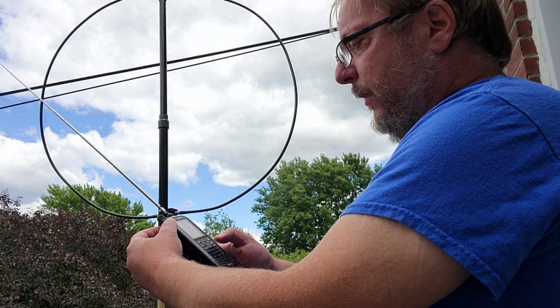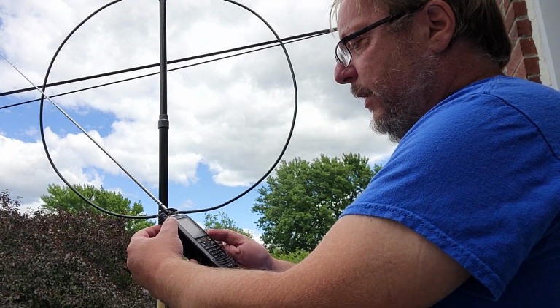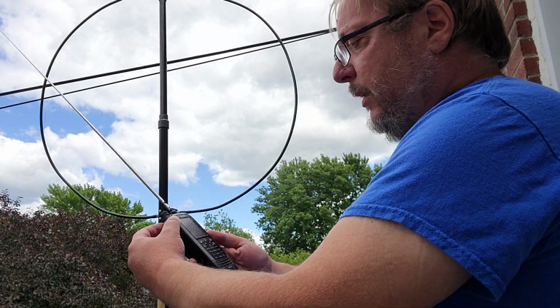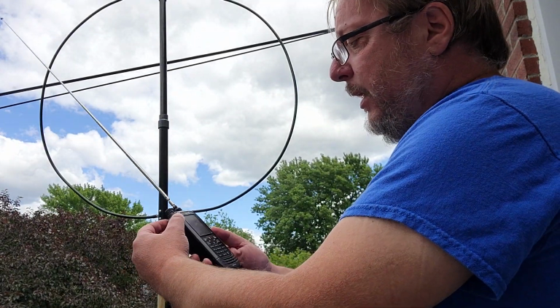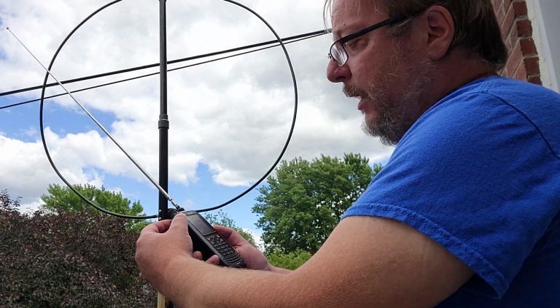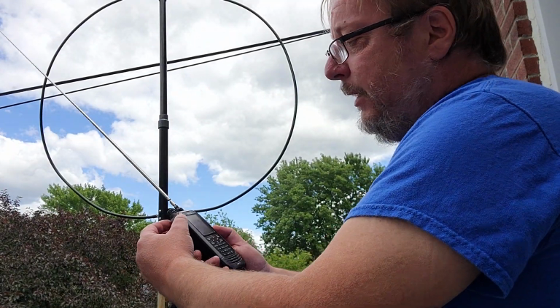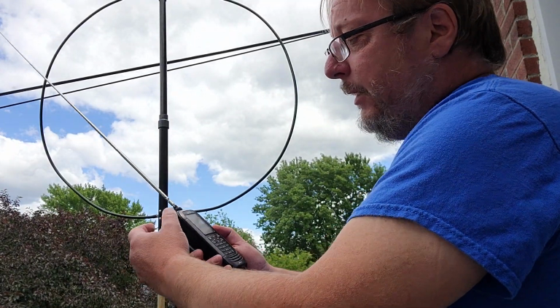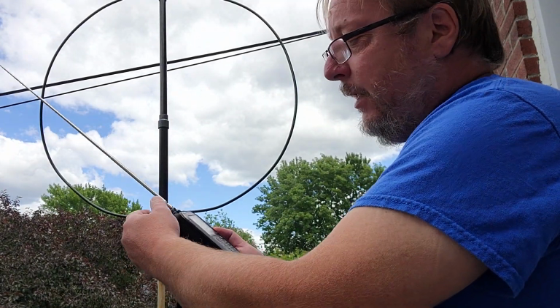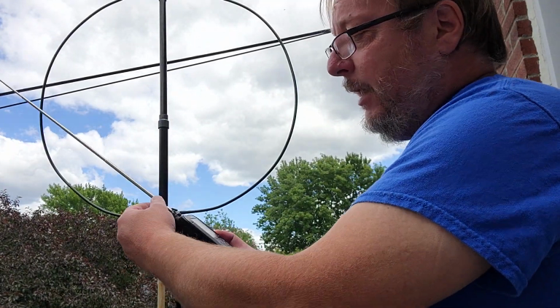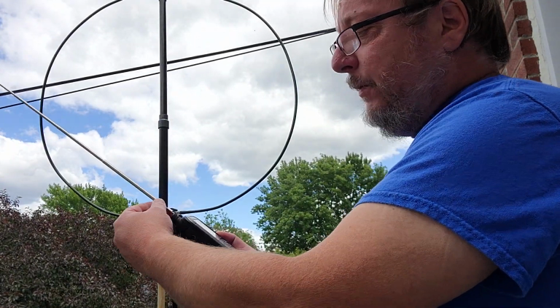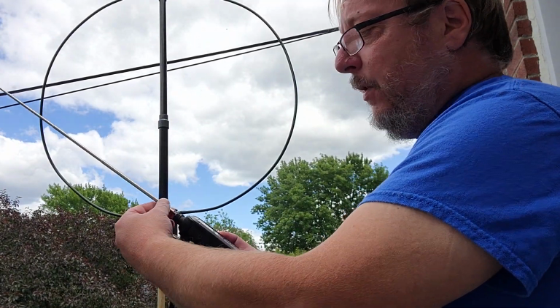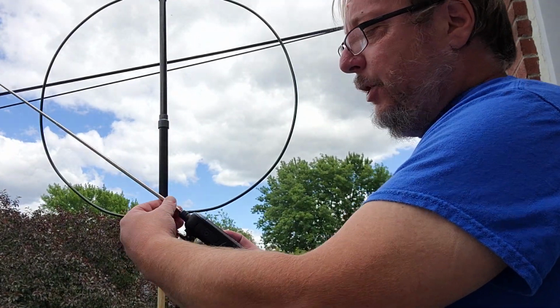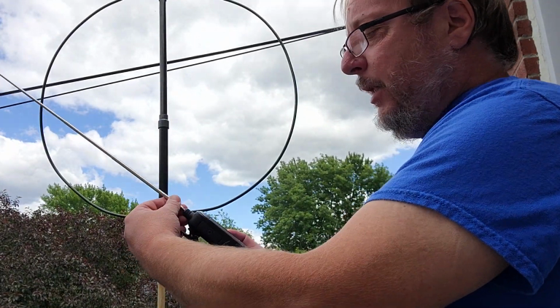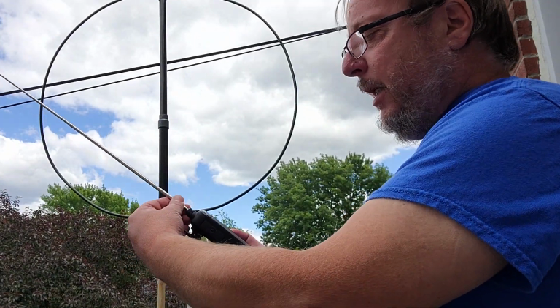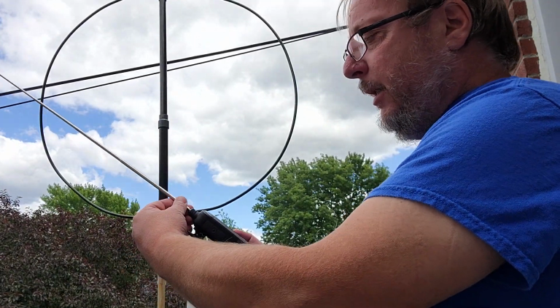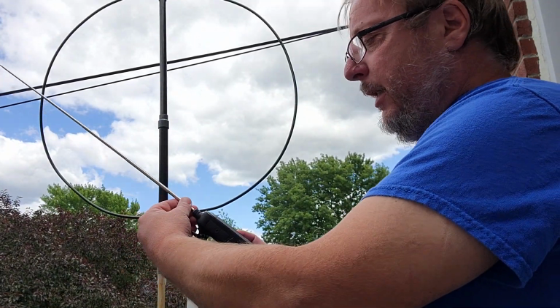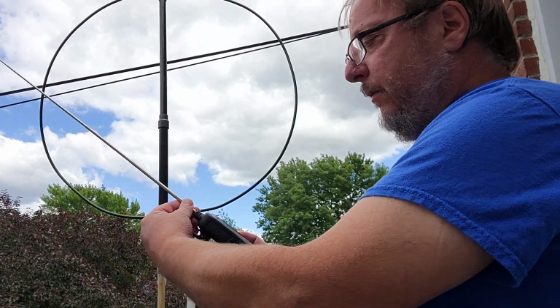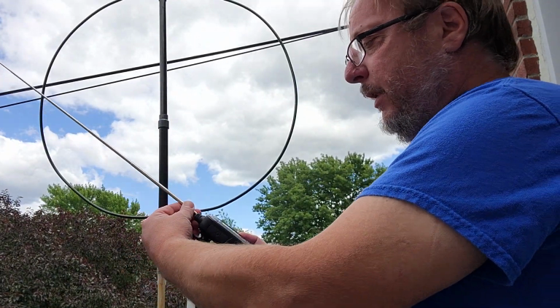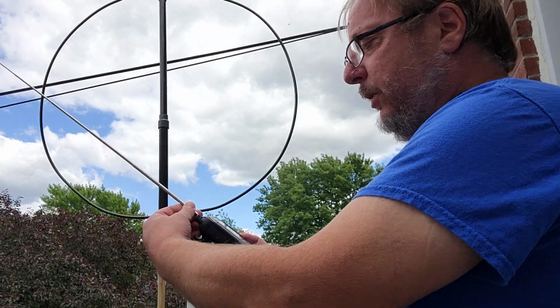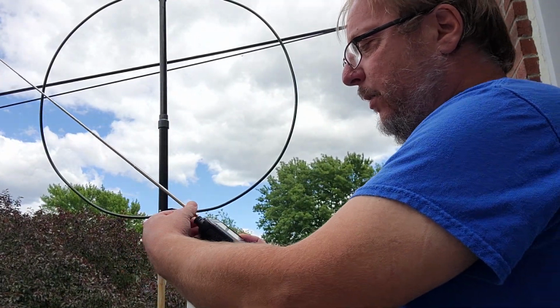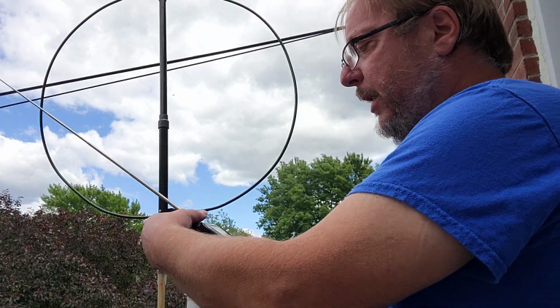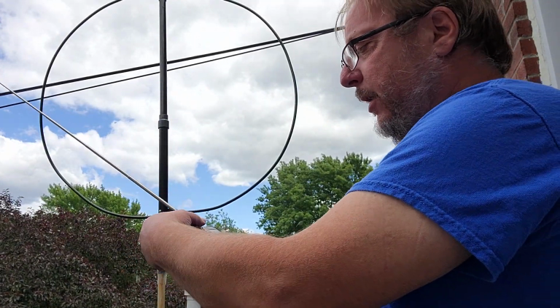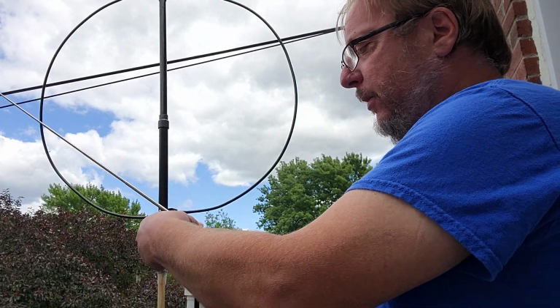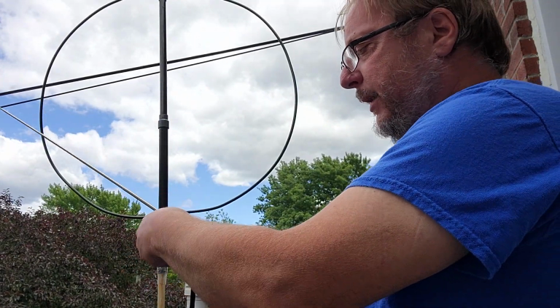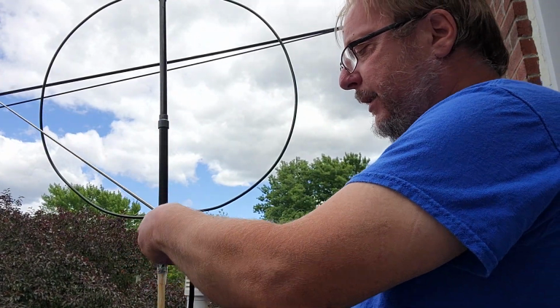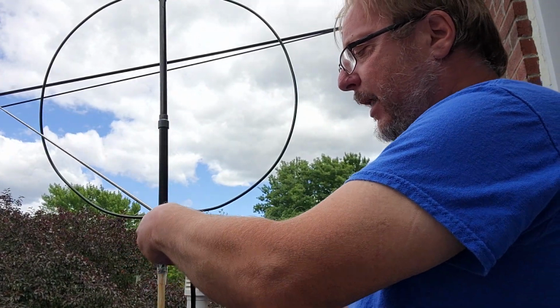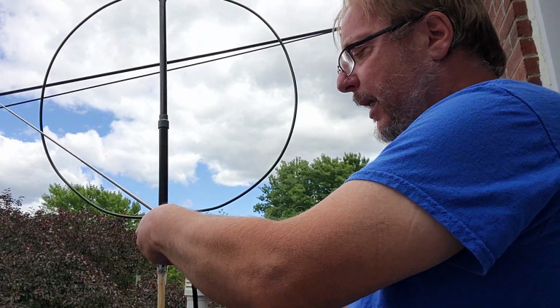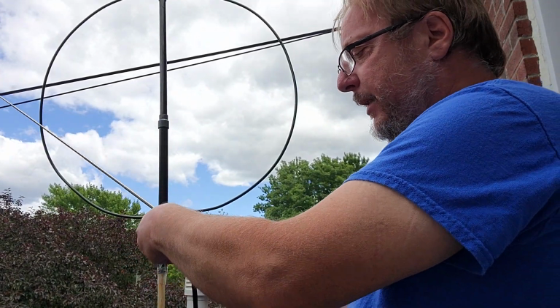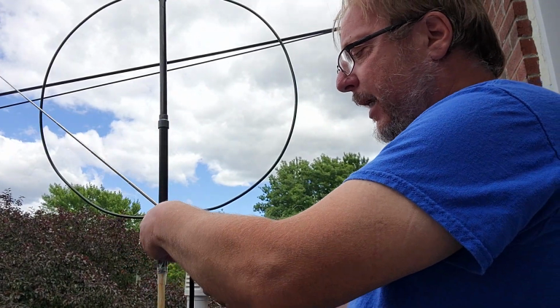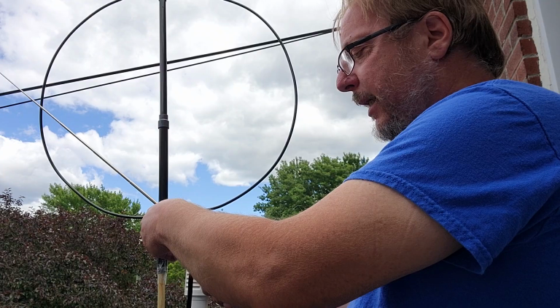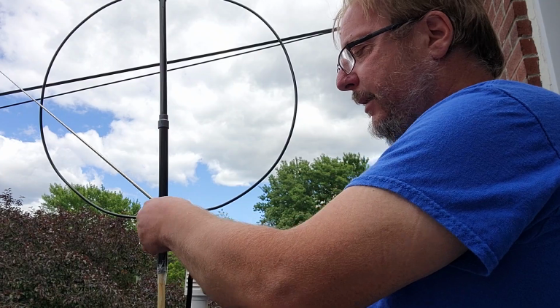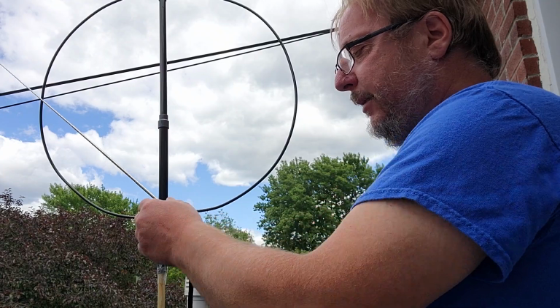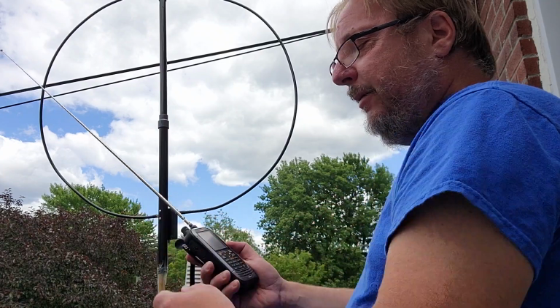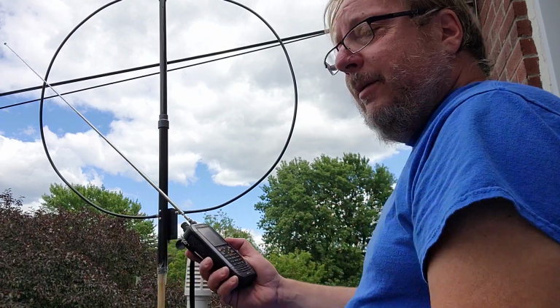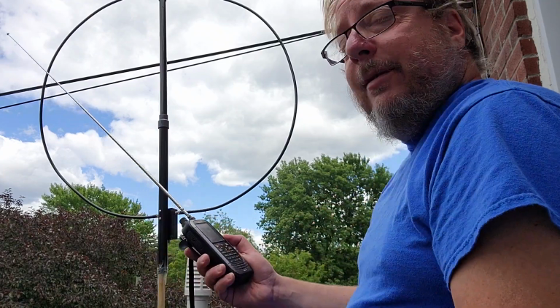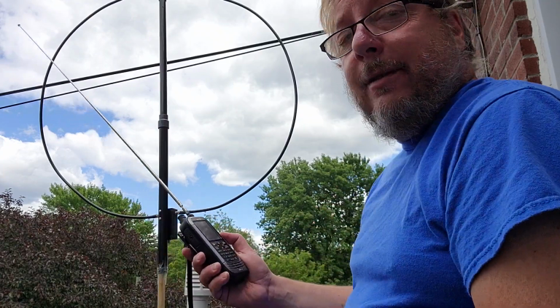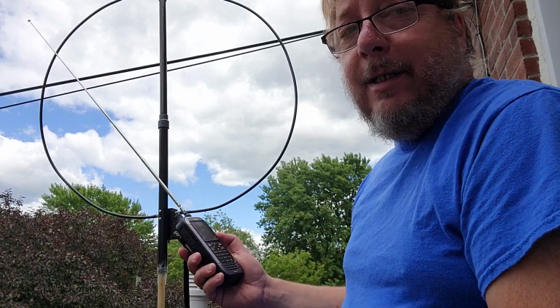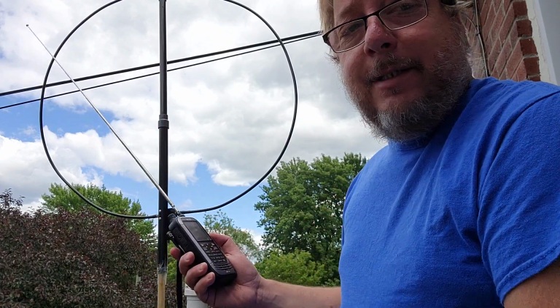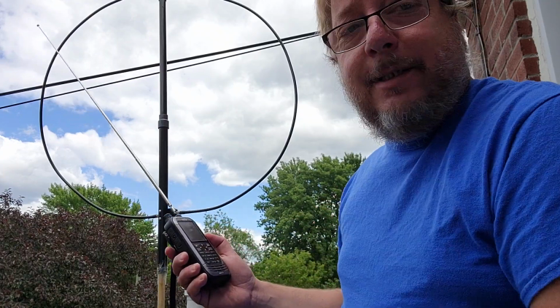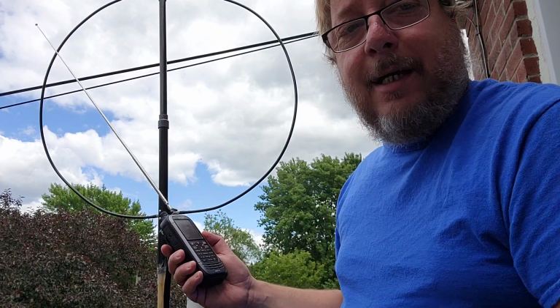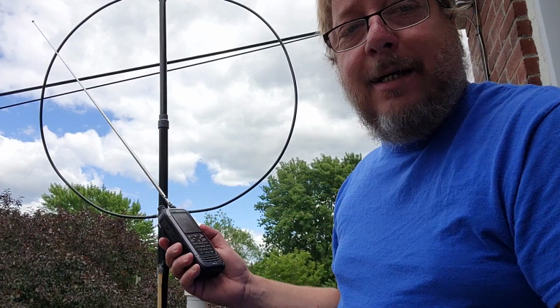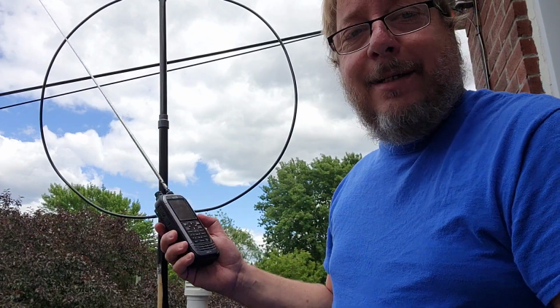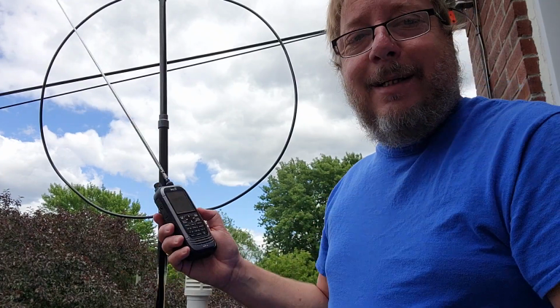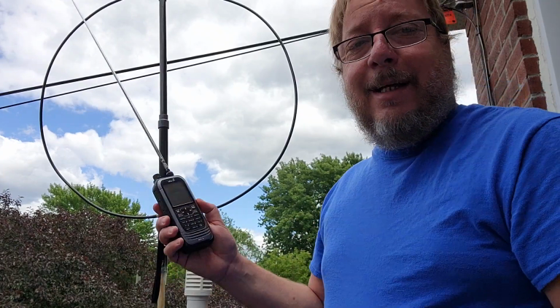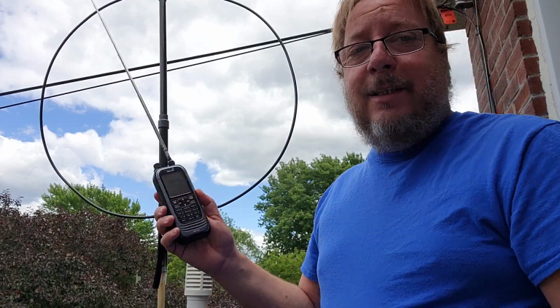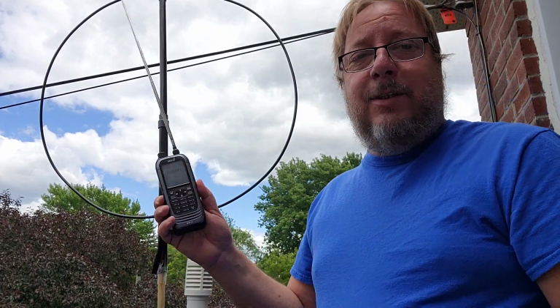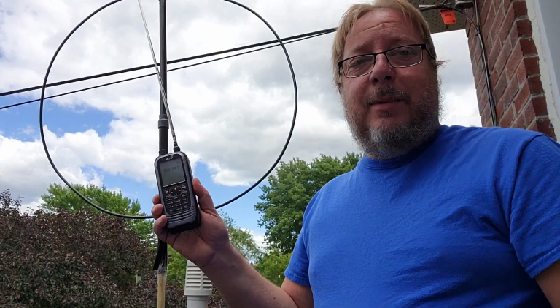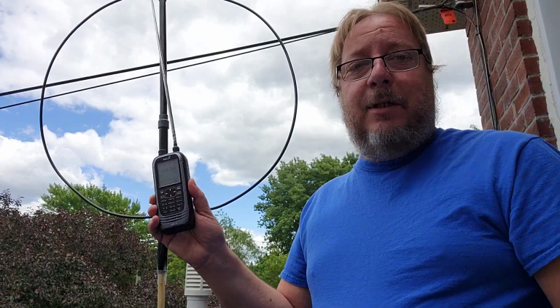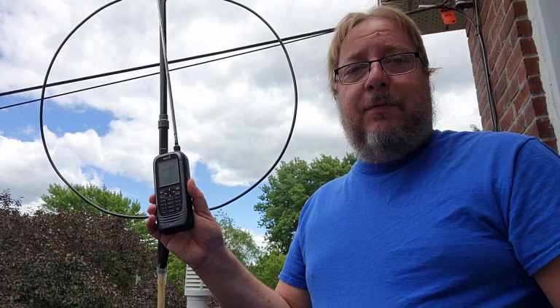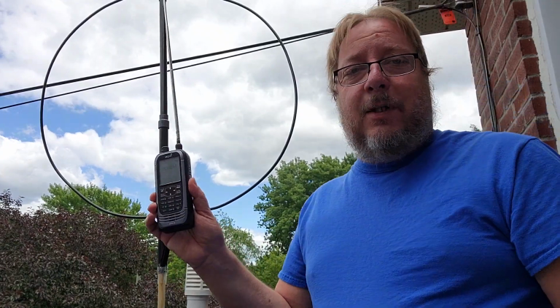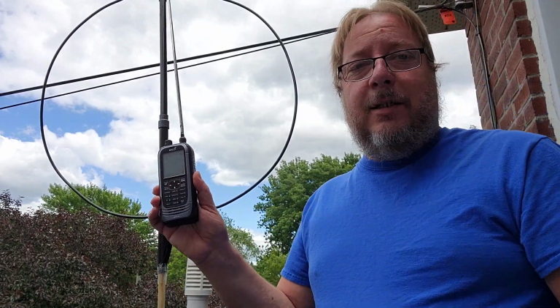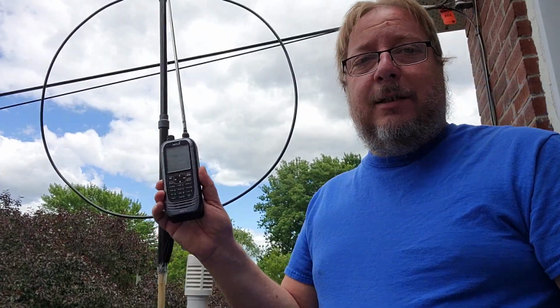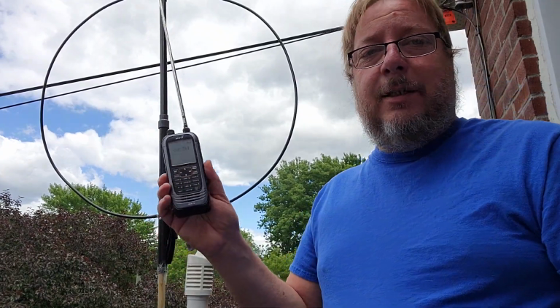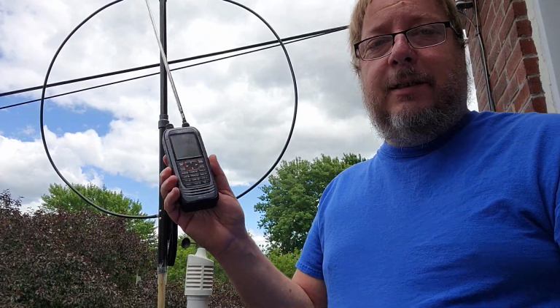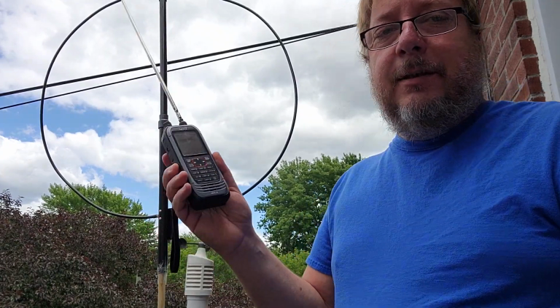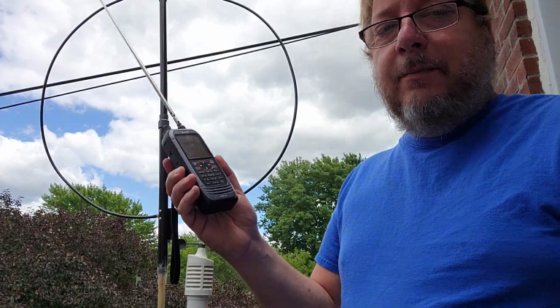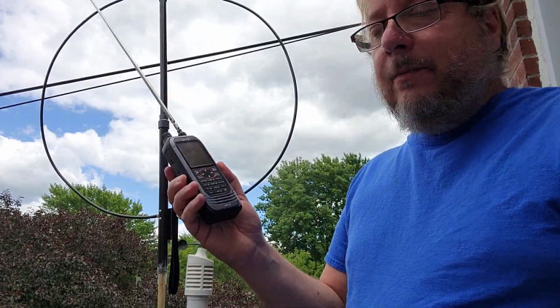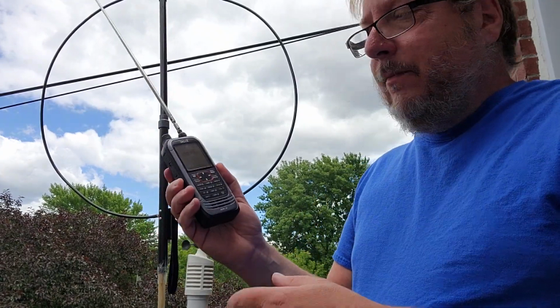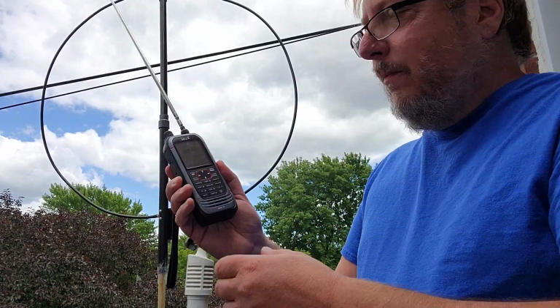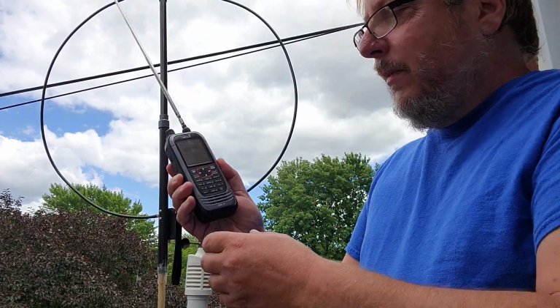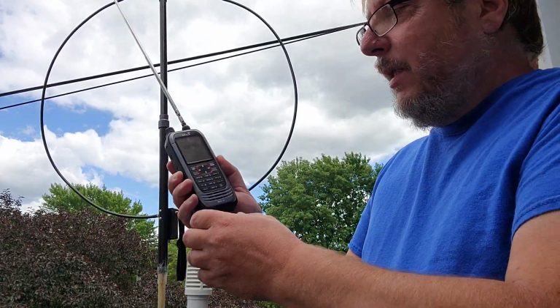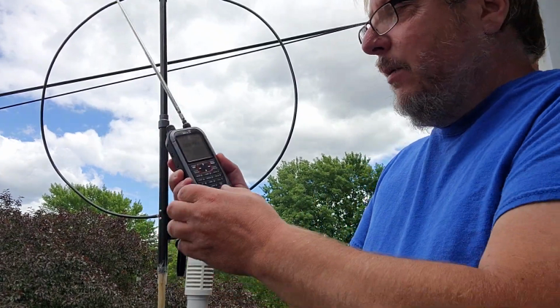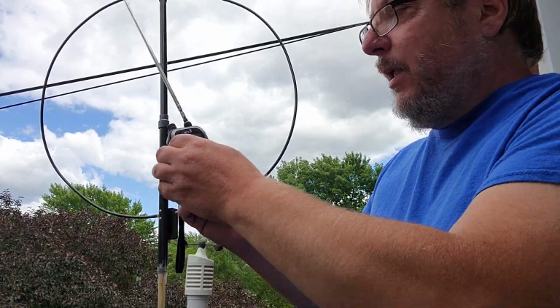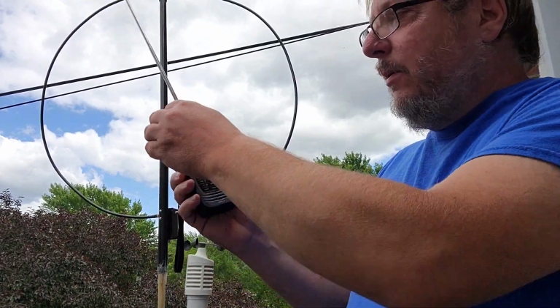That is a nice functionality of this radio. It's sad that, like I said, it has so many flaws.